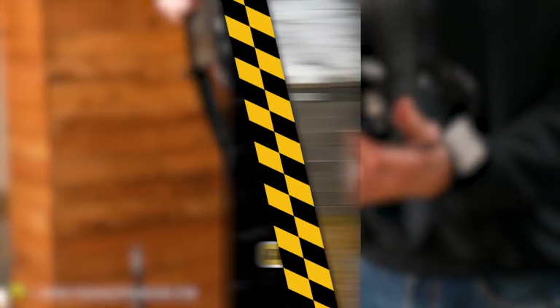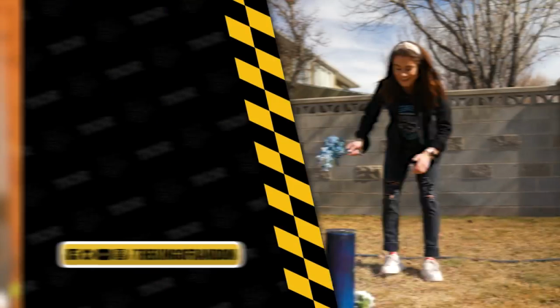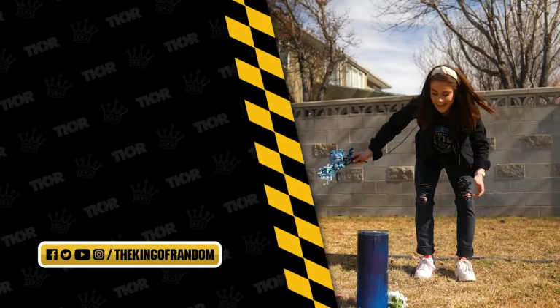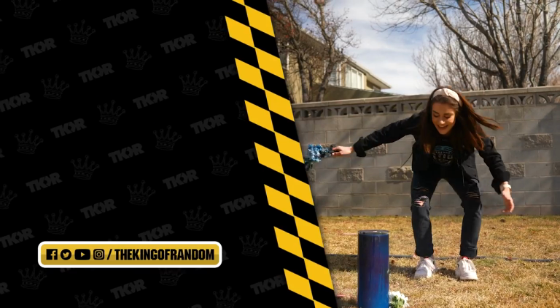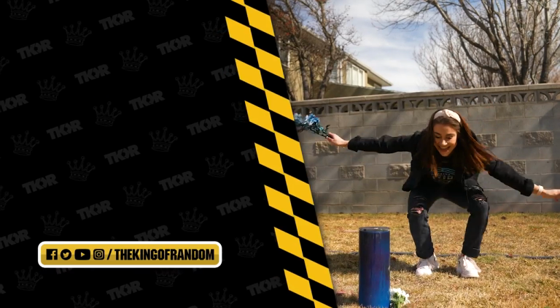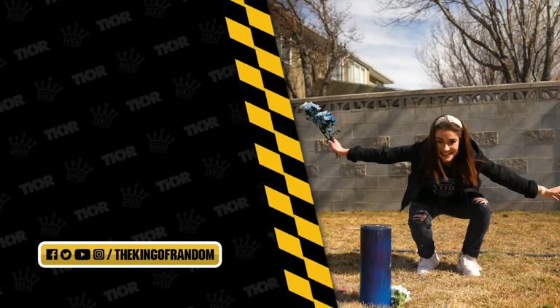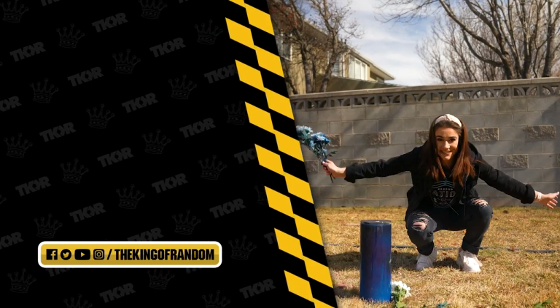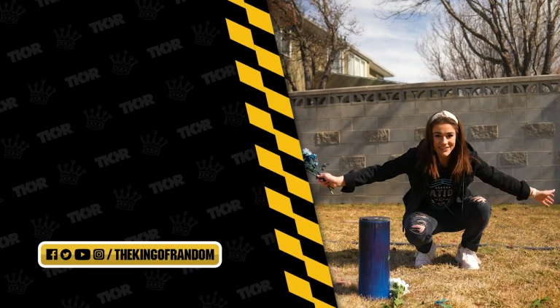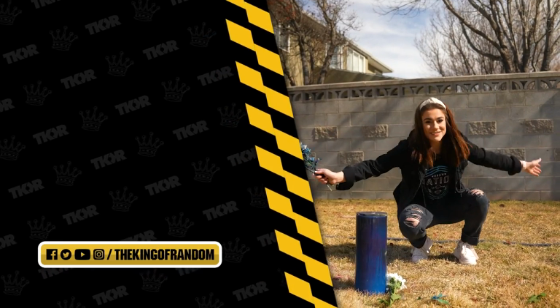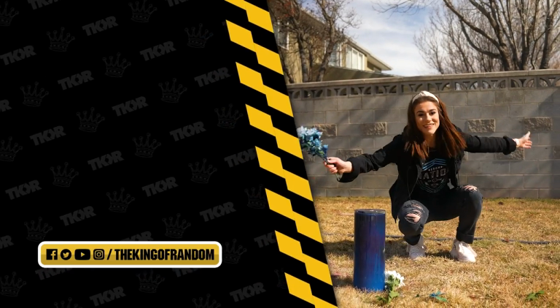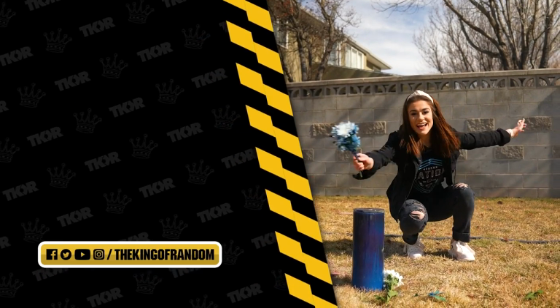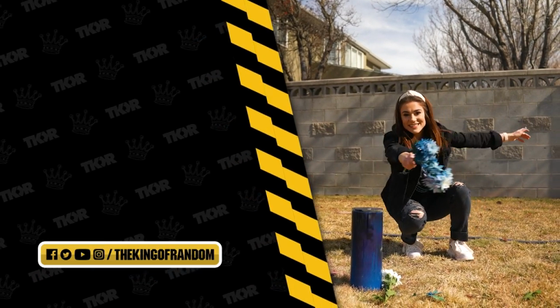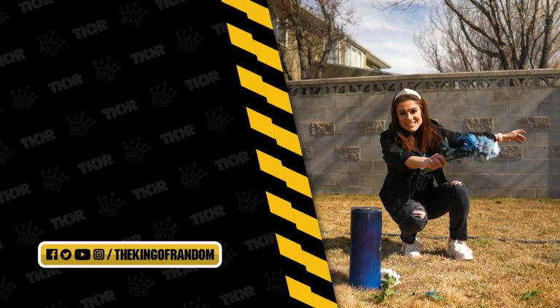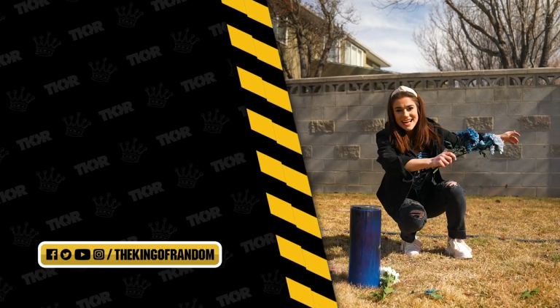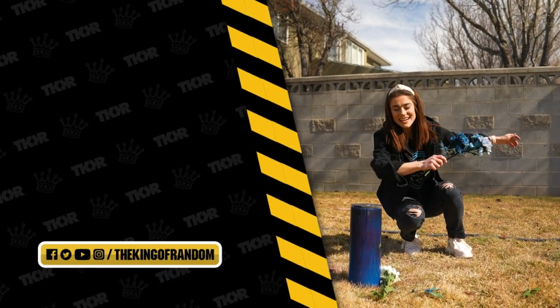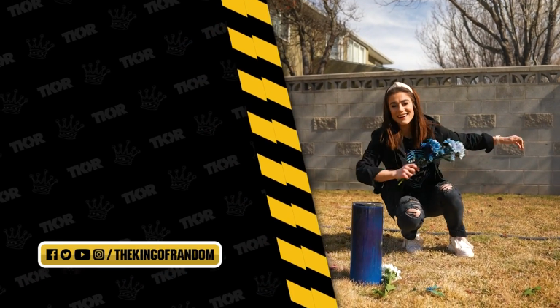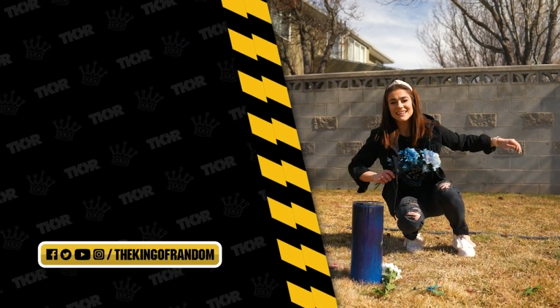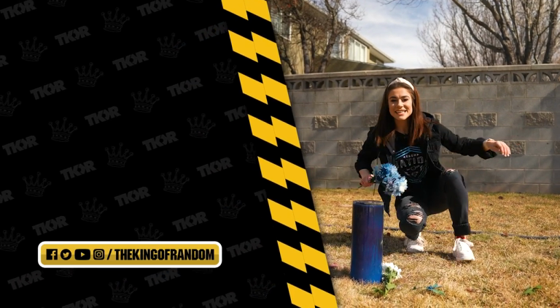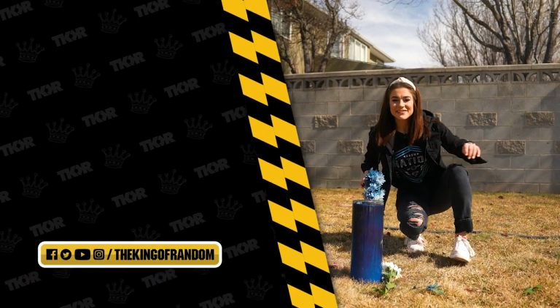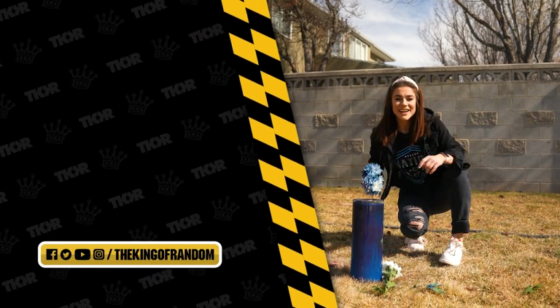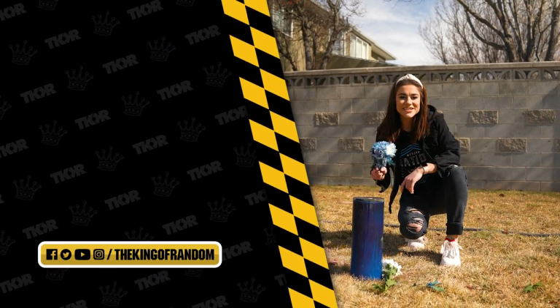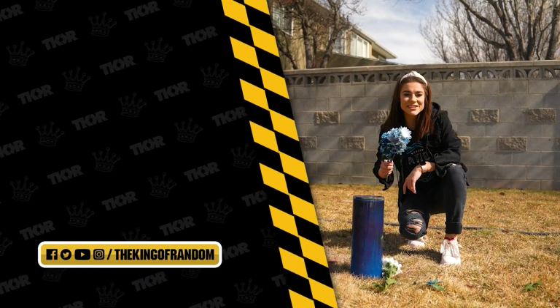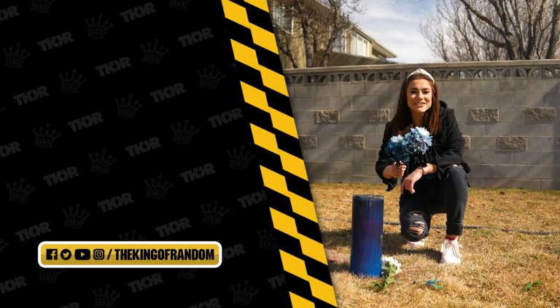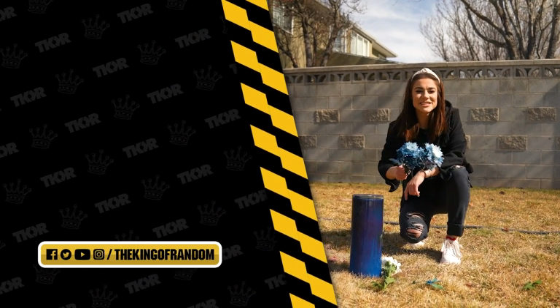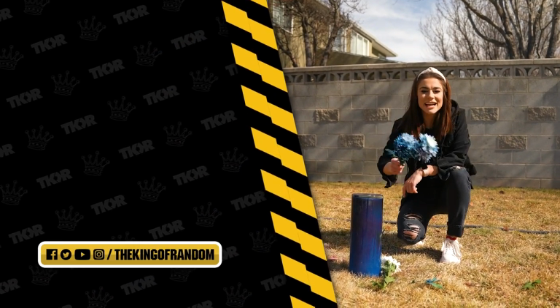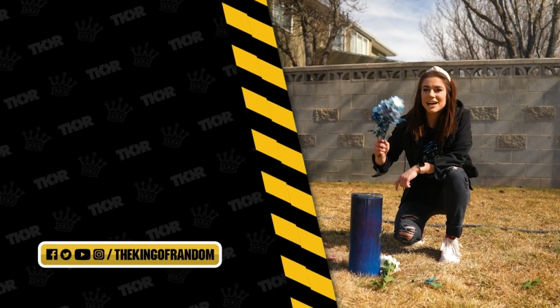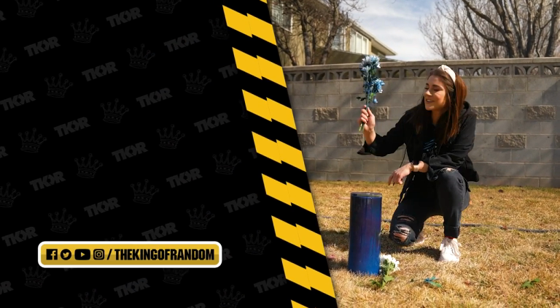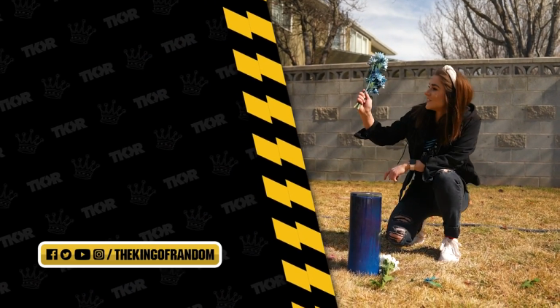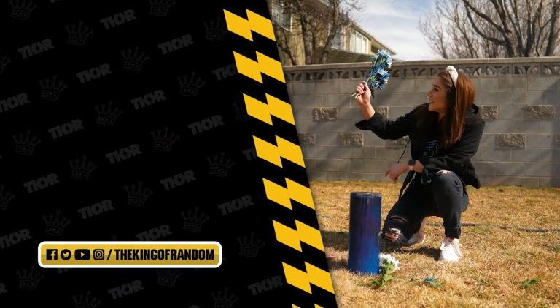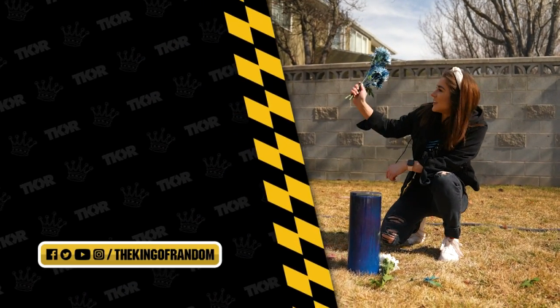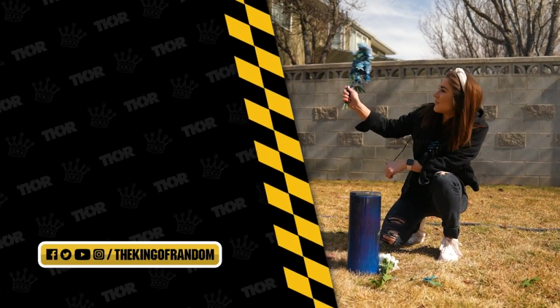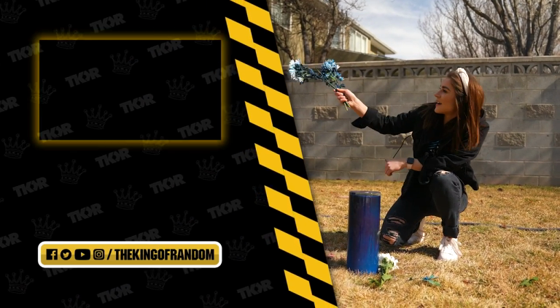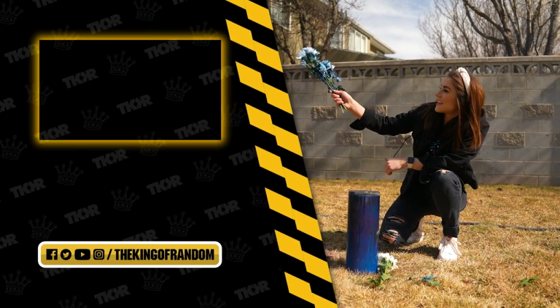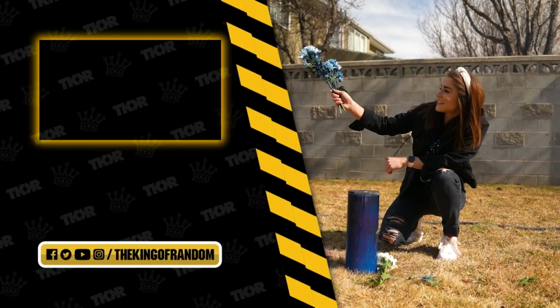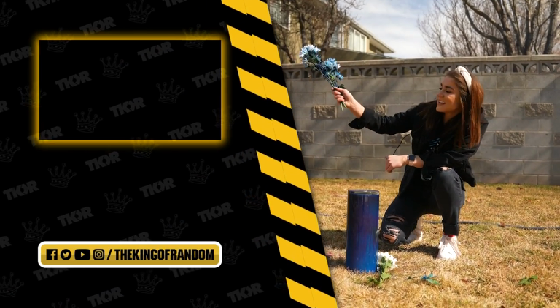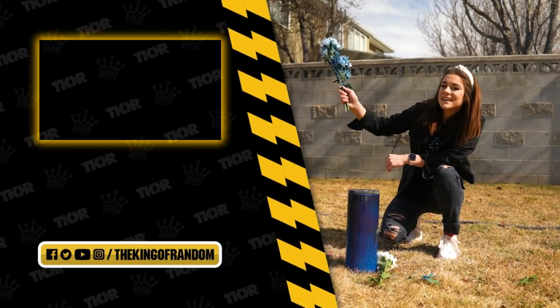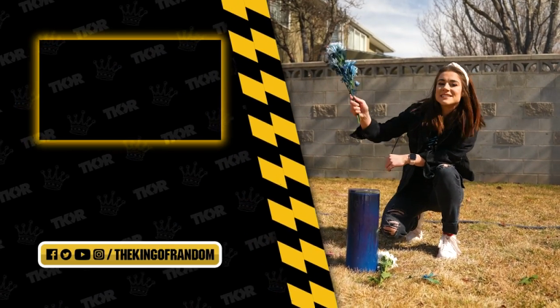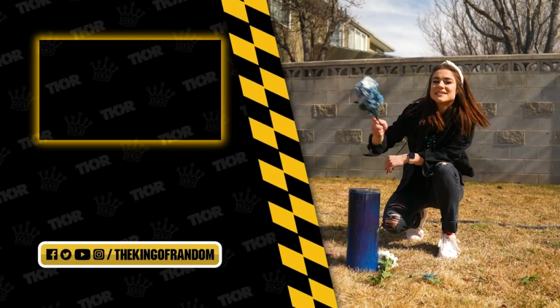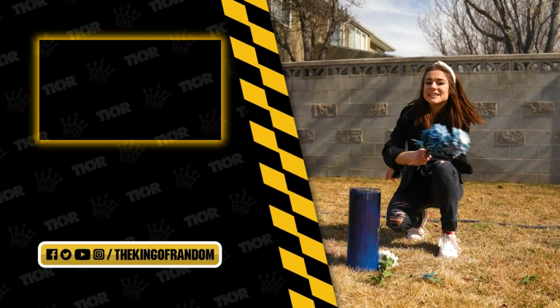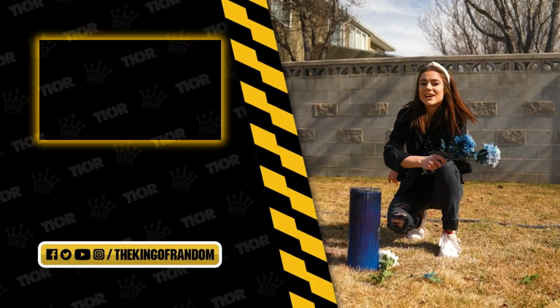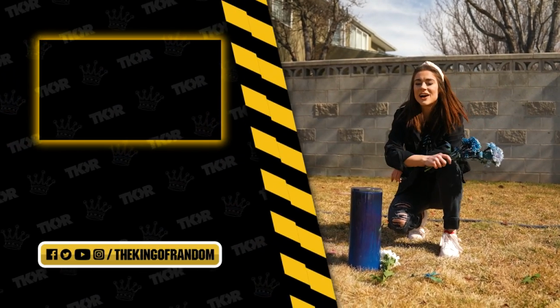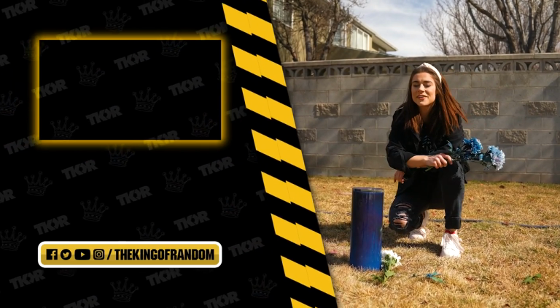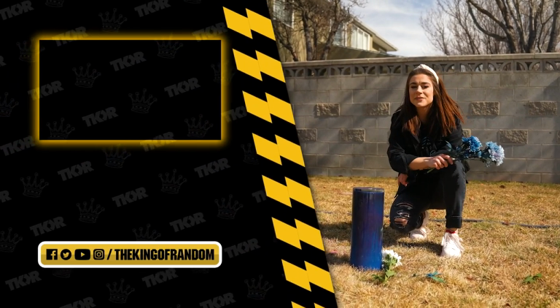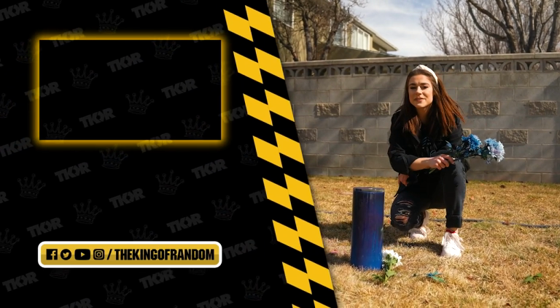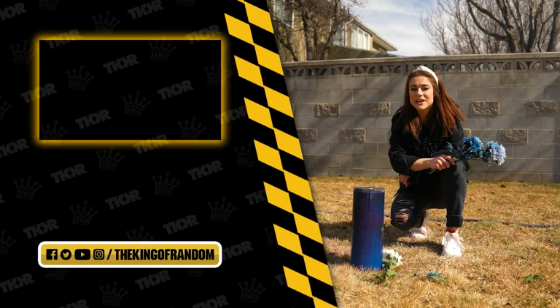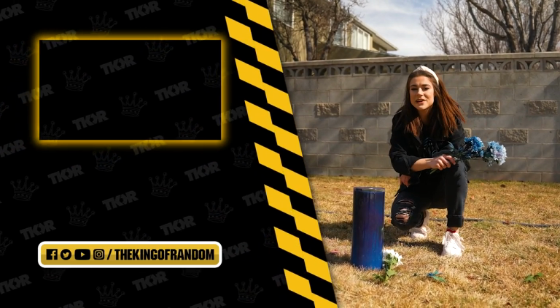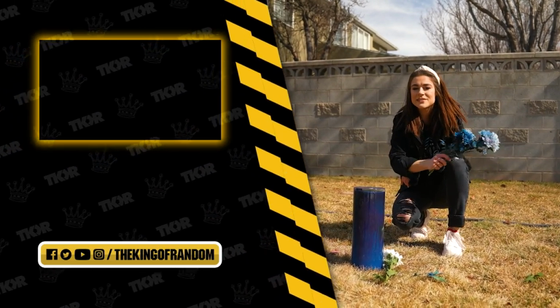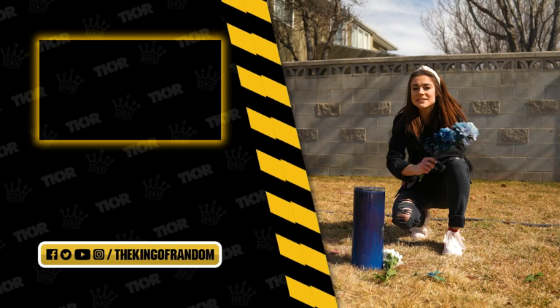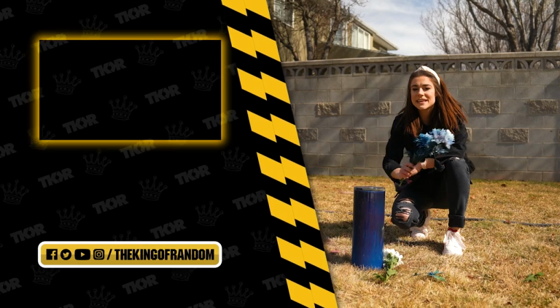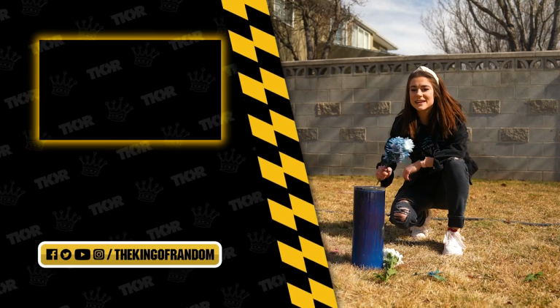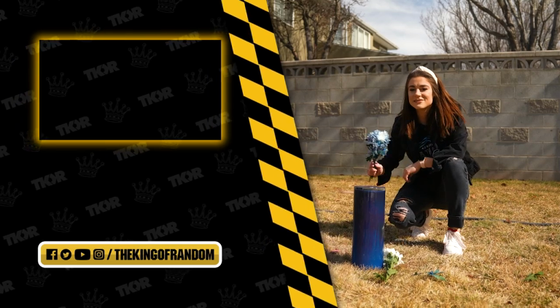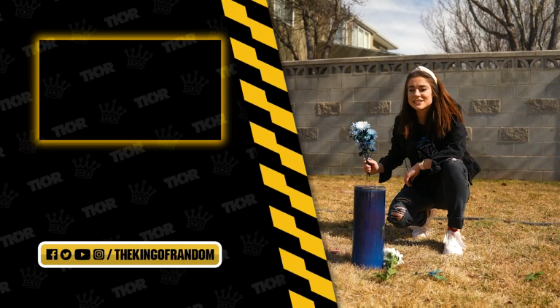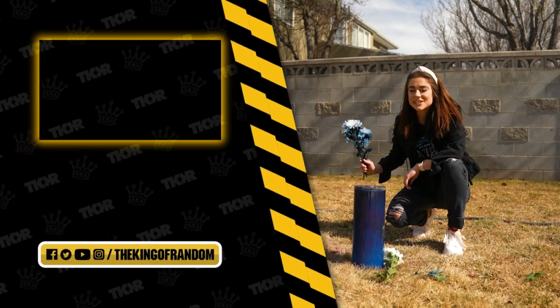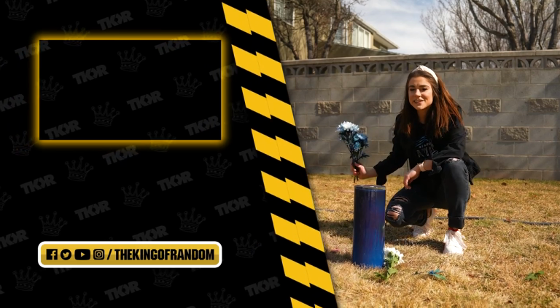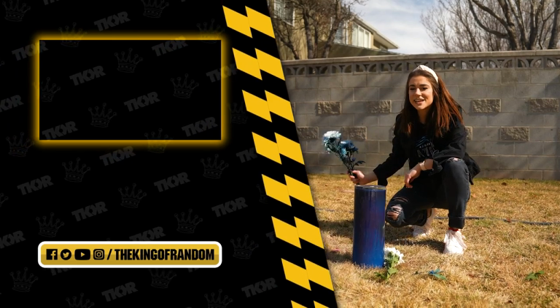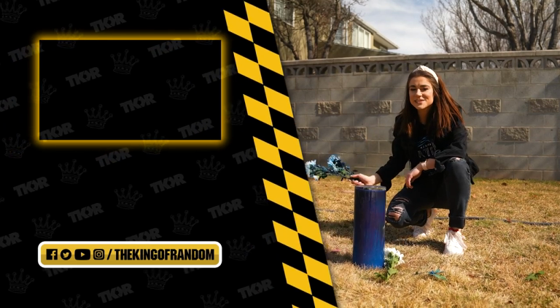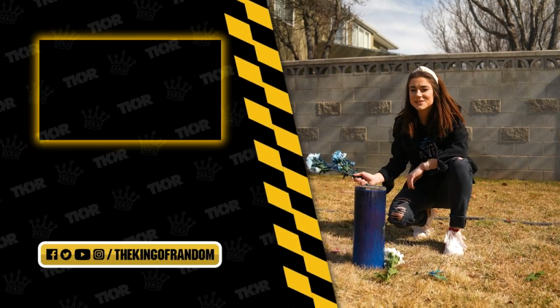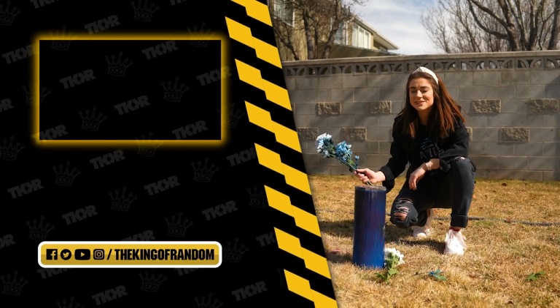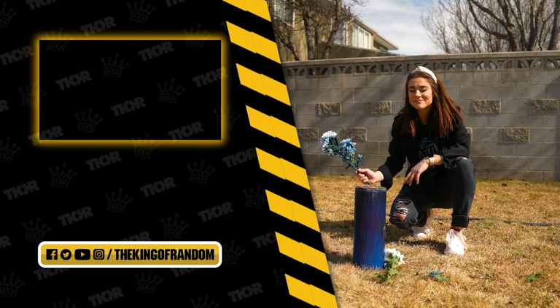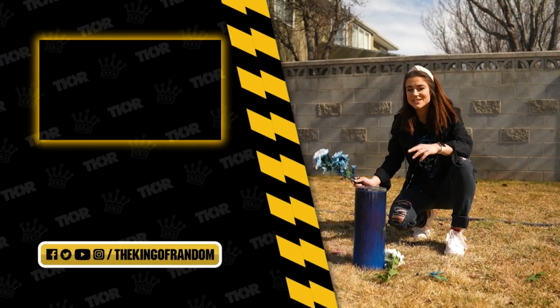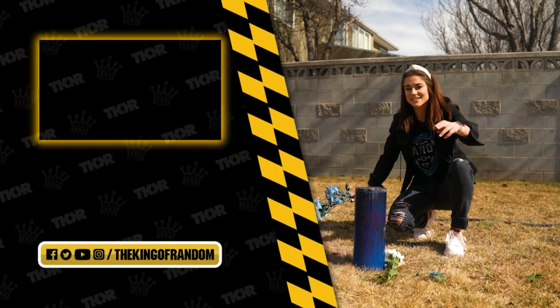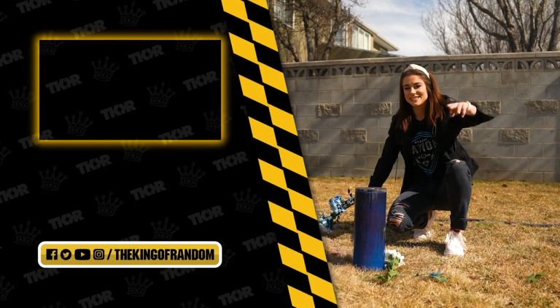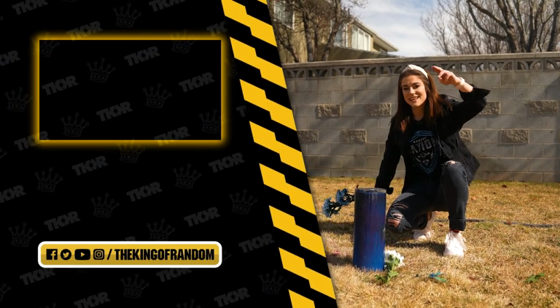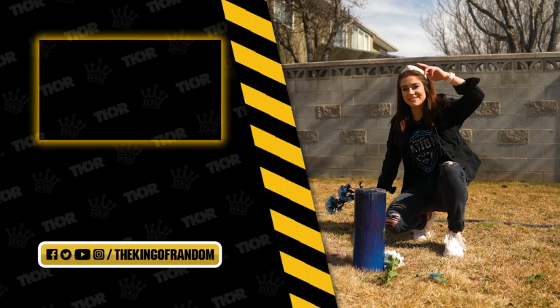Hey guys, if you like this kind of content make sure you check out that video right there to see our other videos, and we'll see you in the next one.